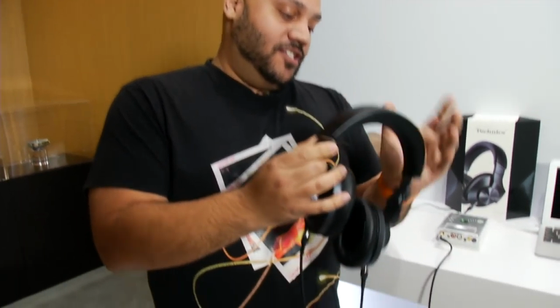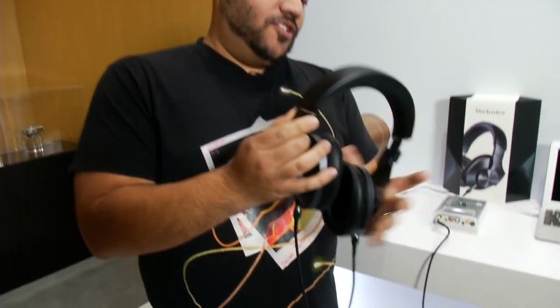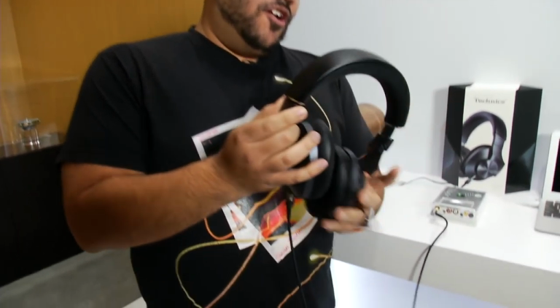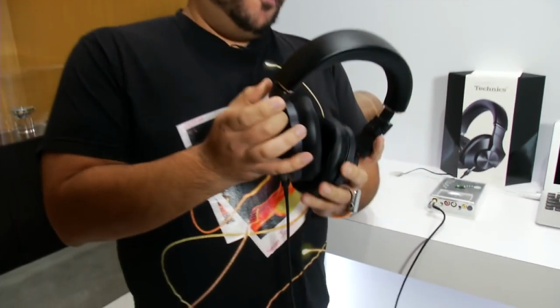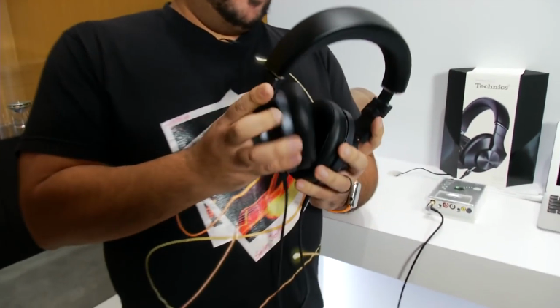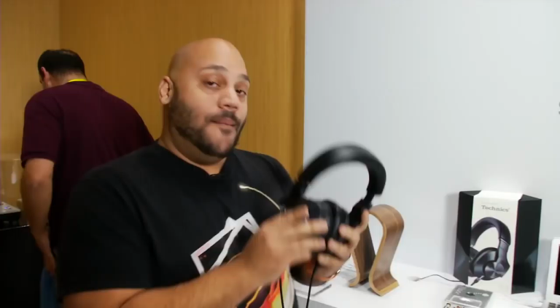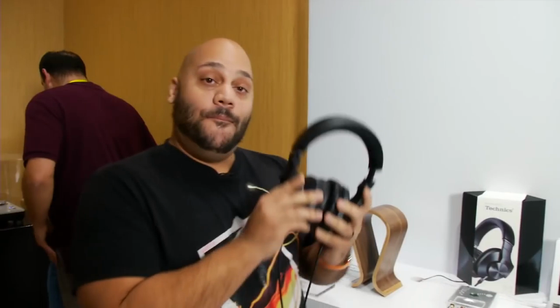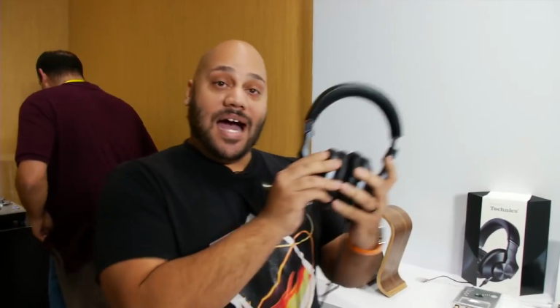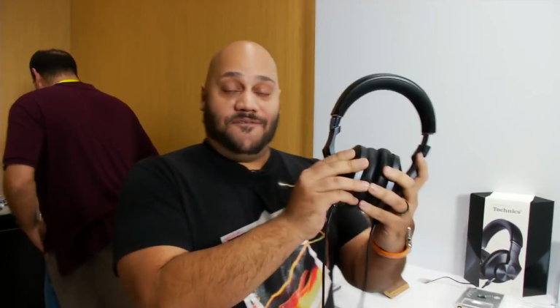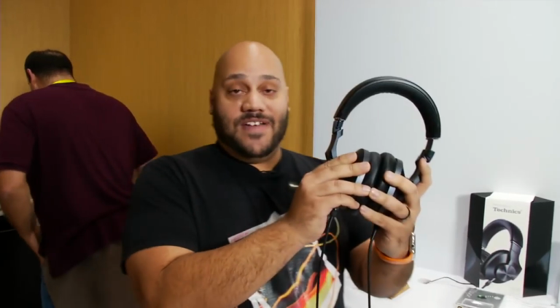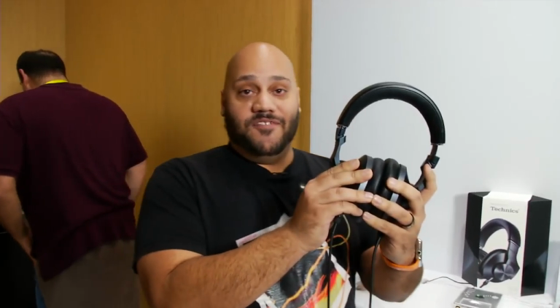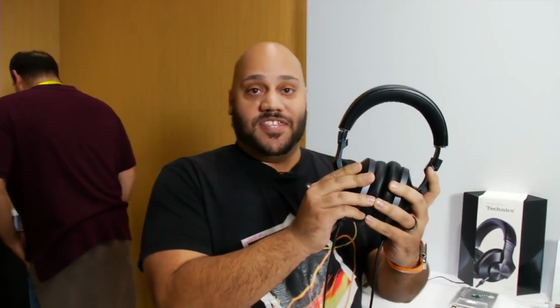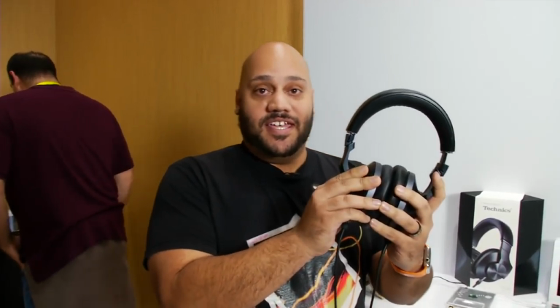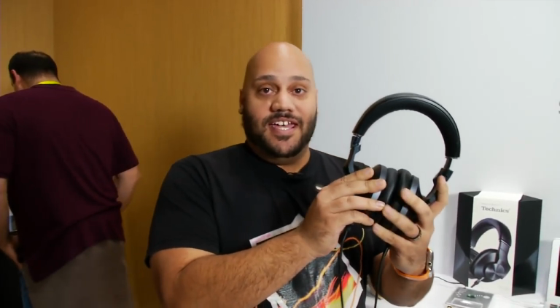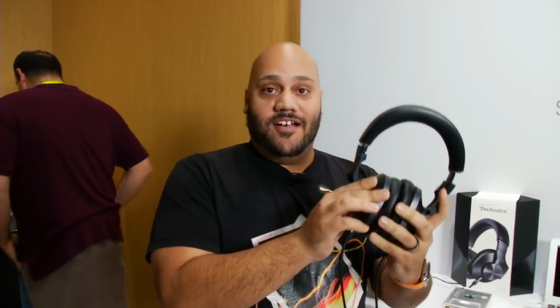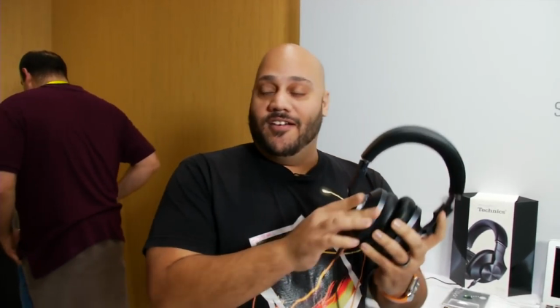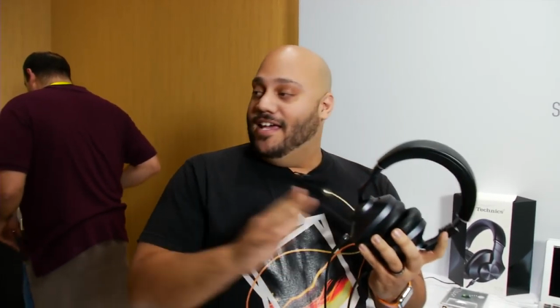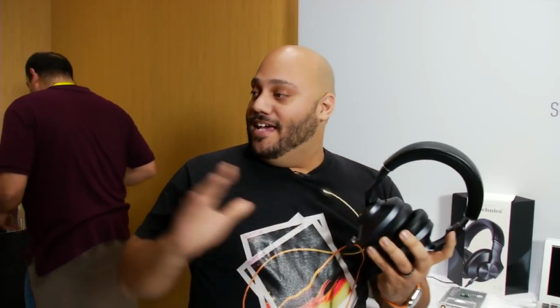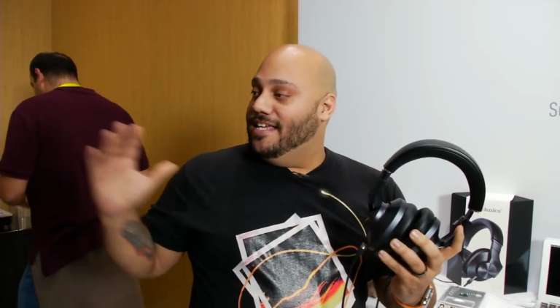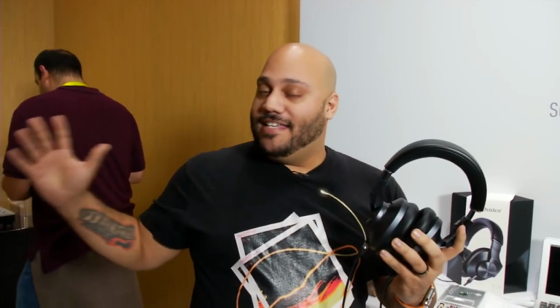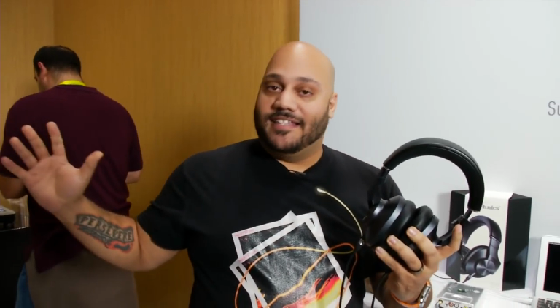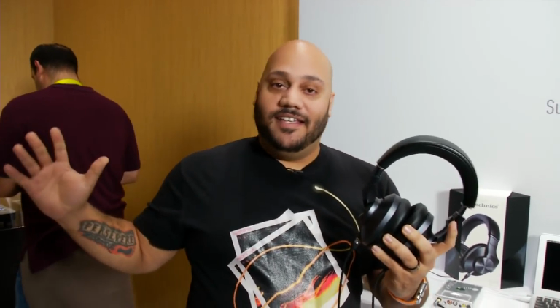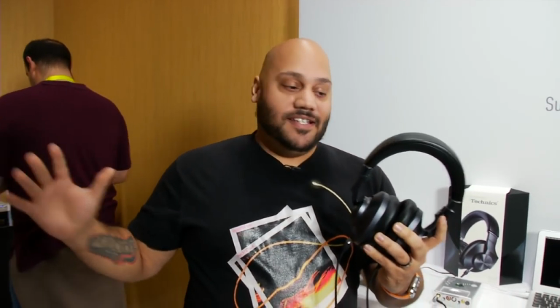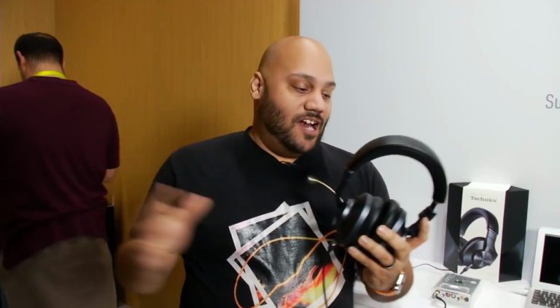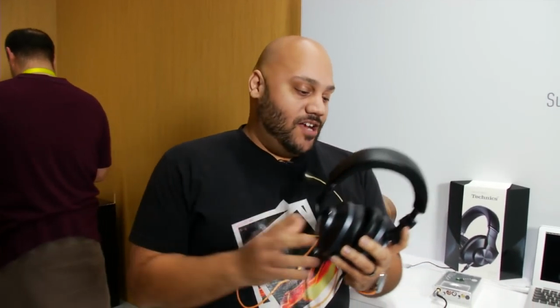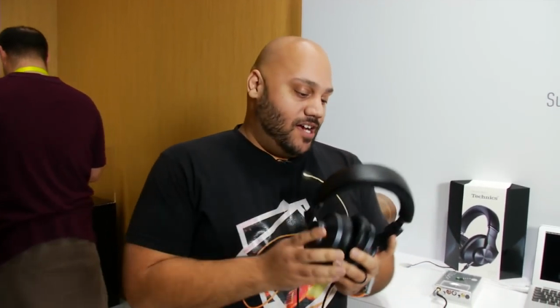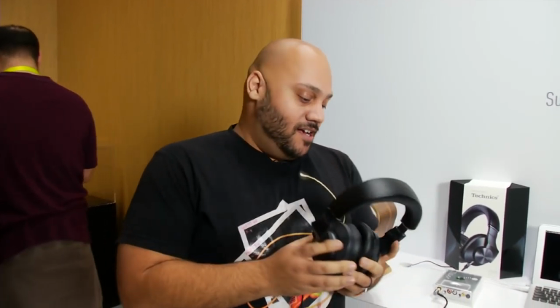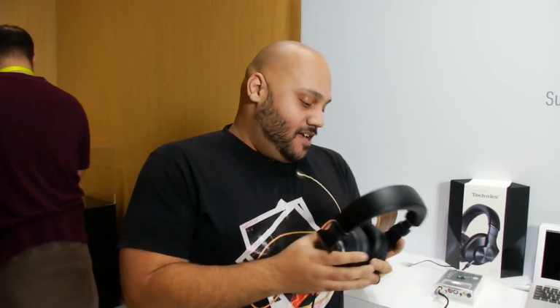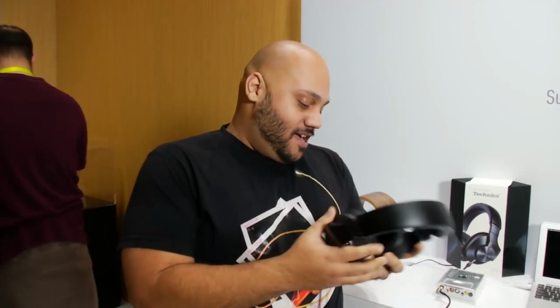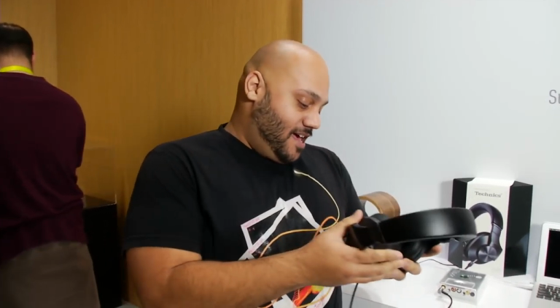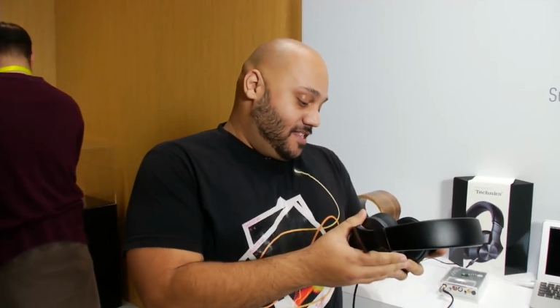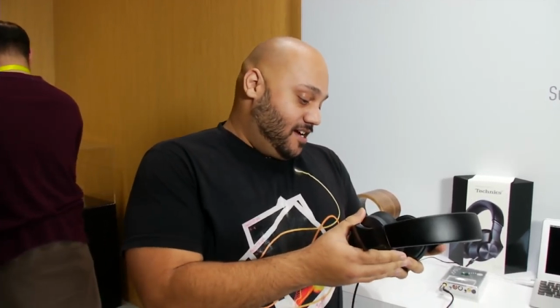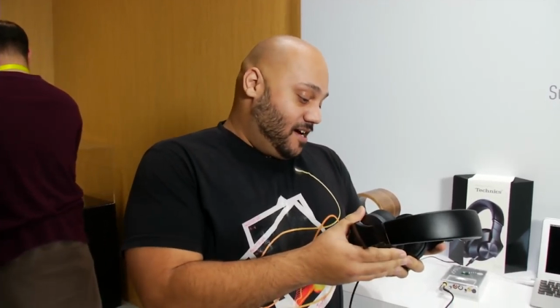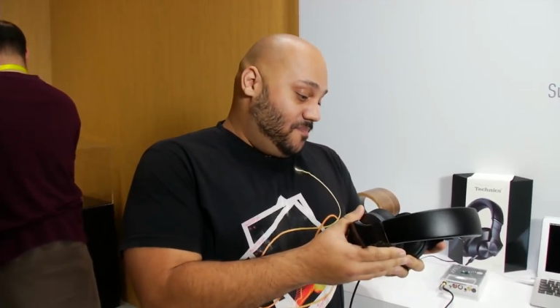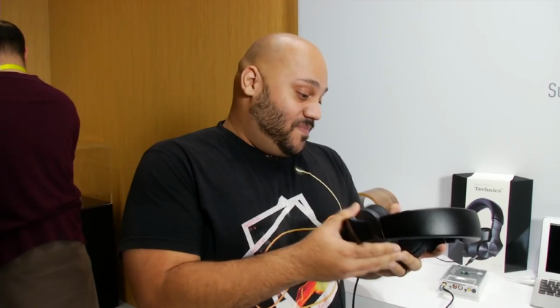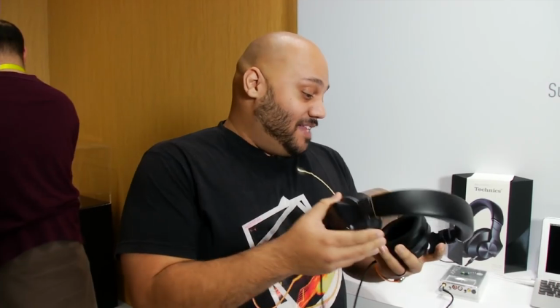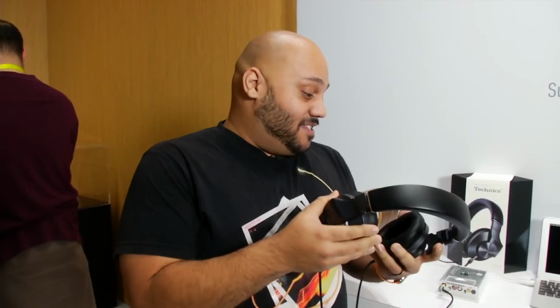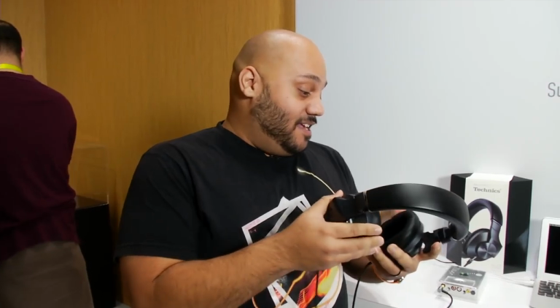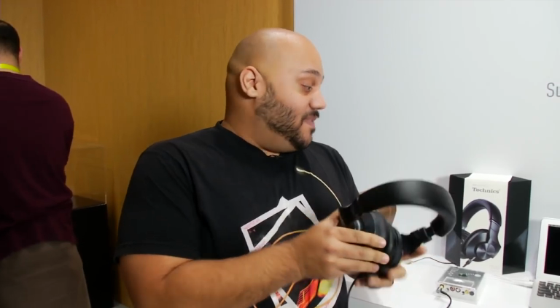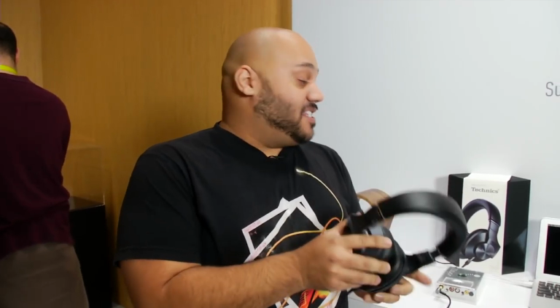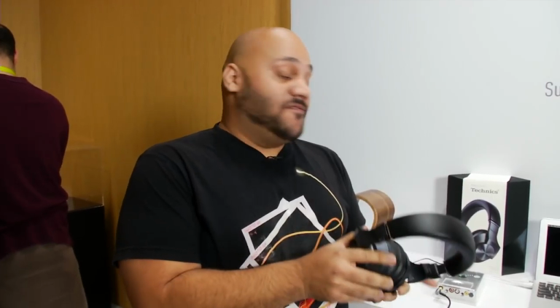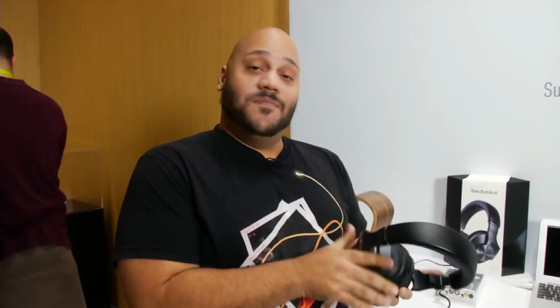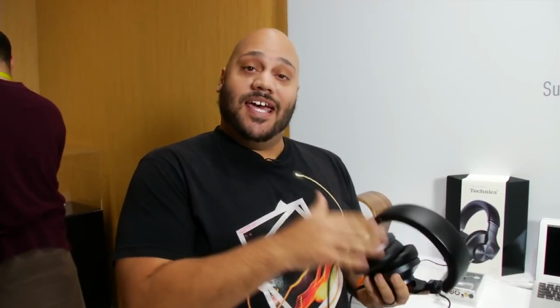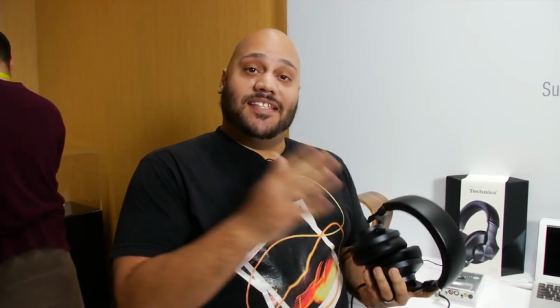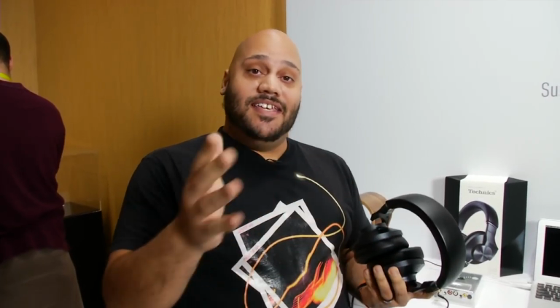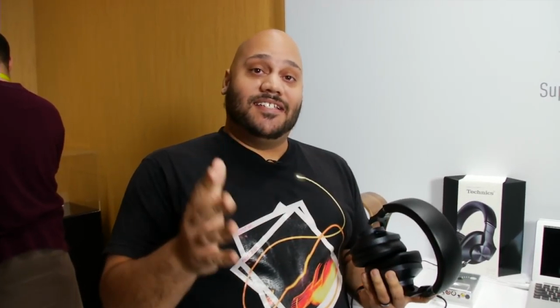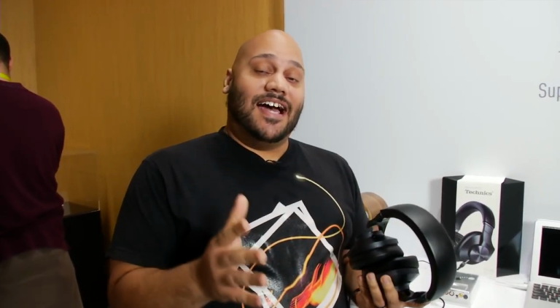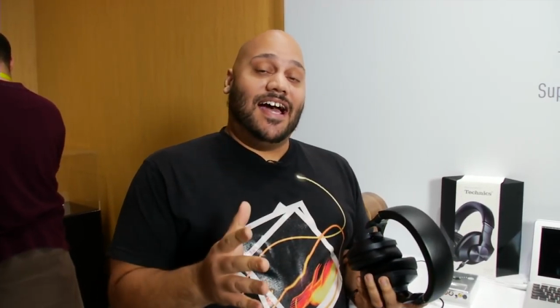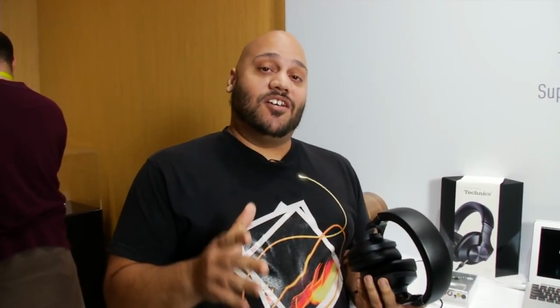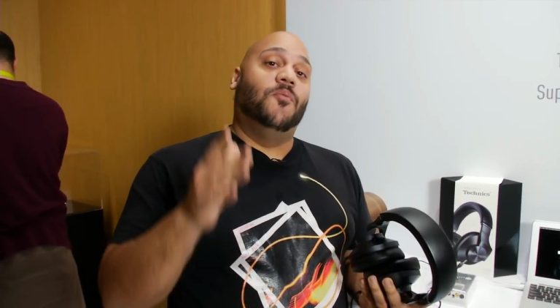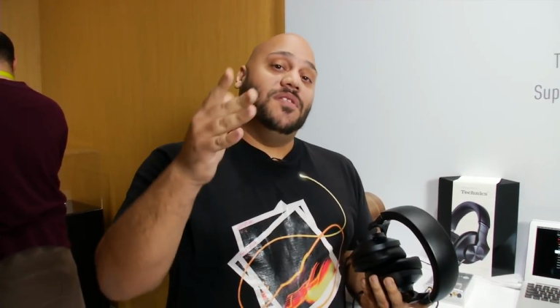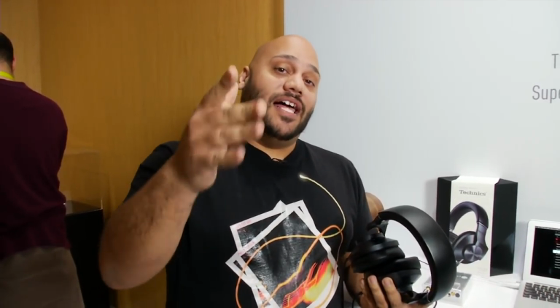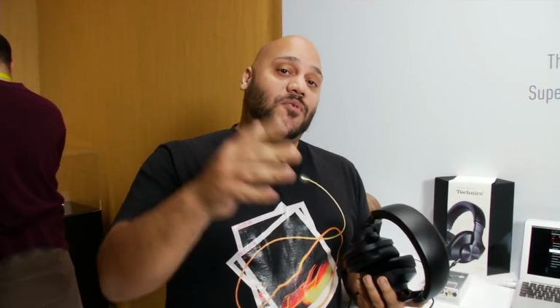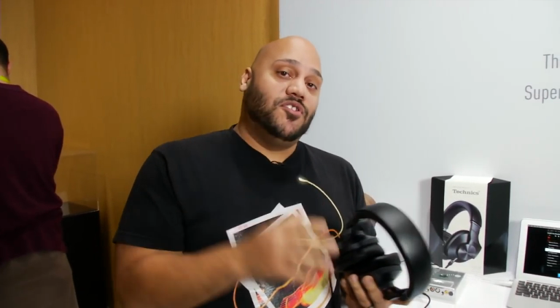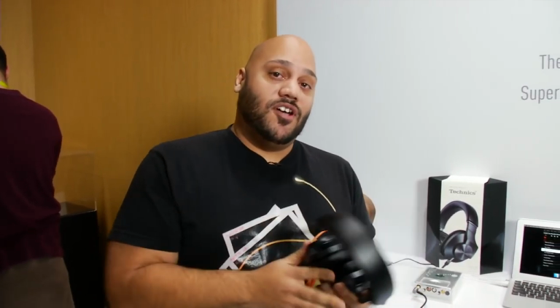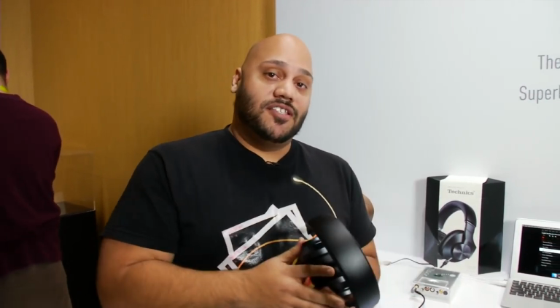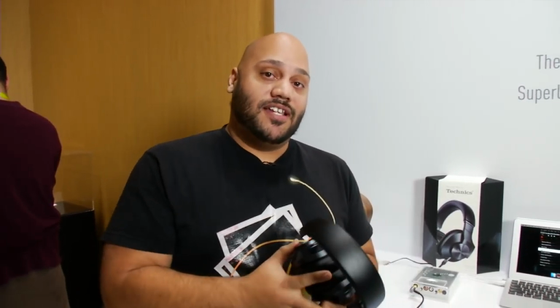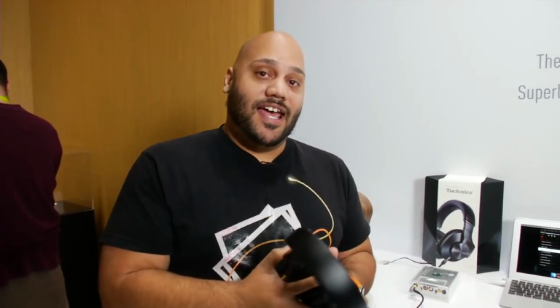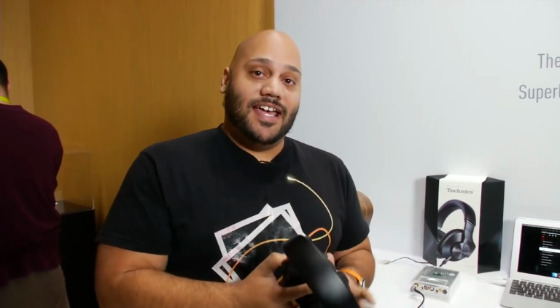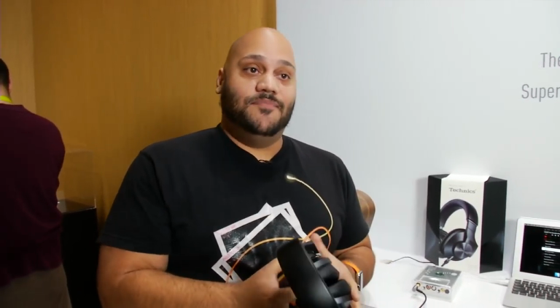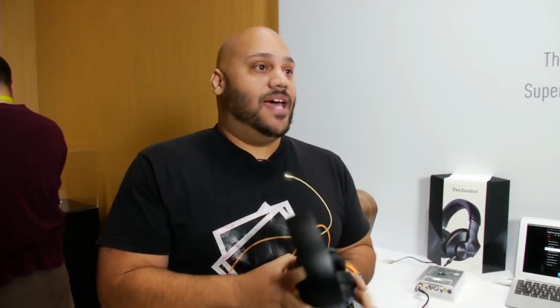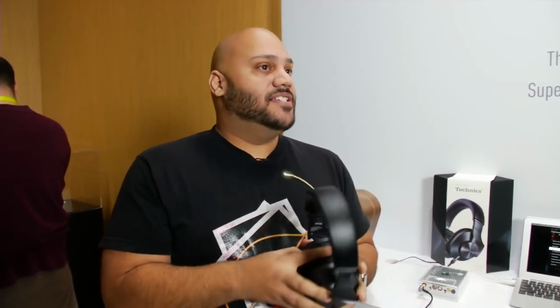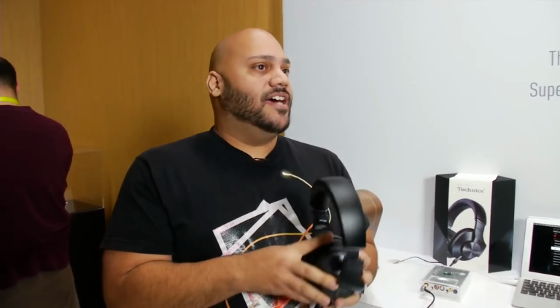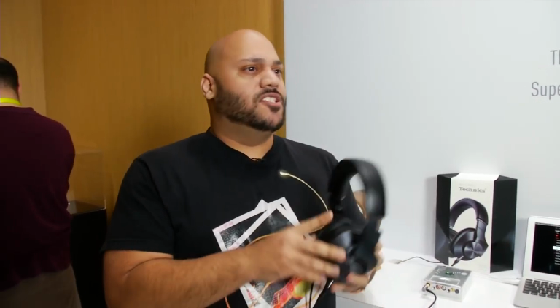So my favorite thing here in the Technics area — and that's it from Technics, guys. I hope you liked what you saw today in Panasonic.